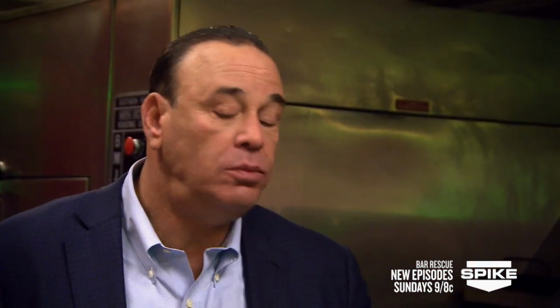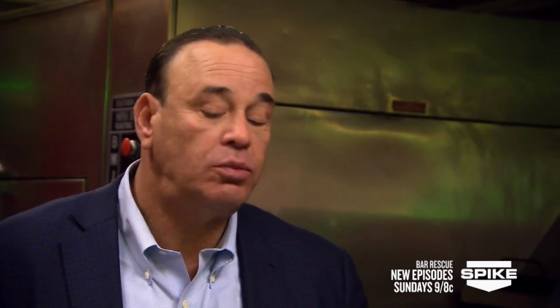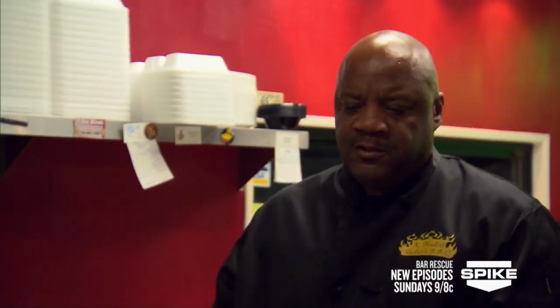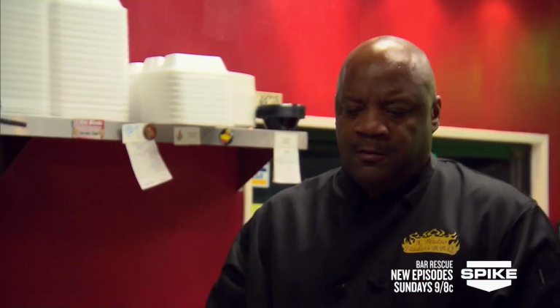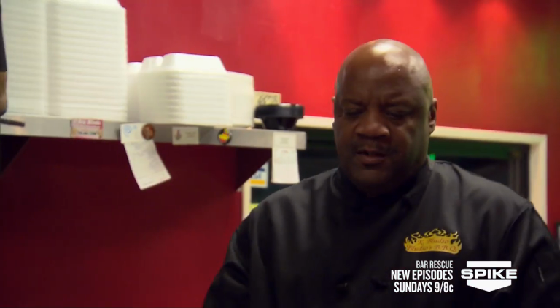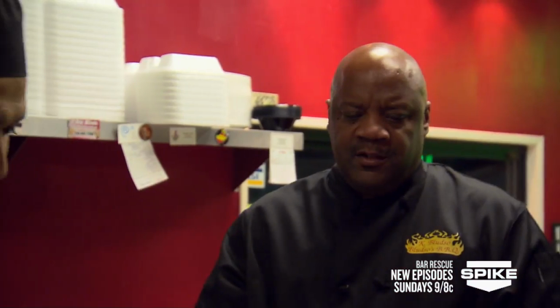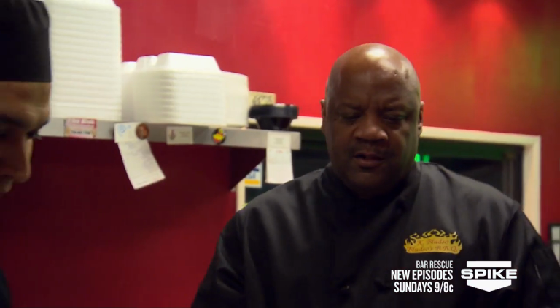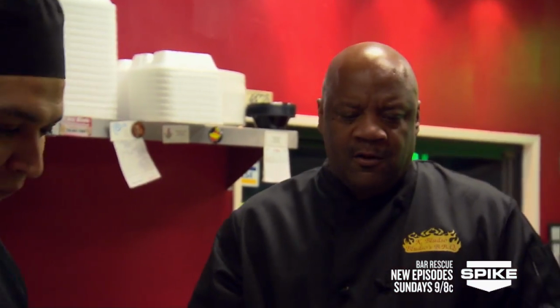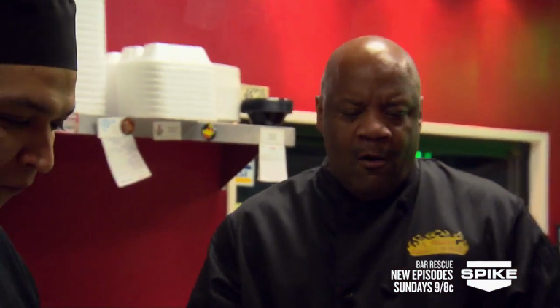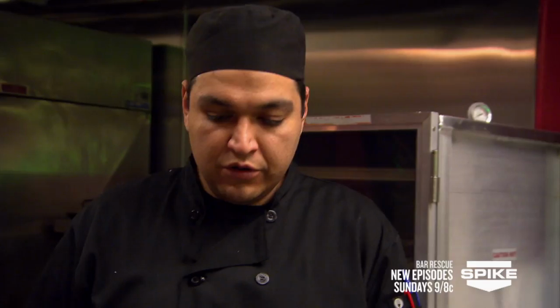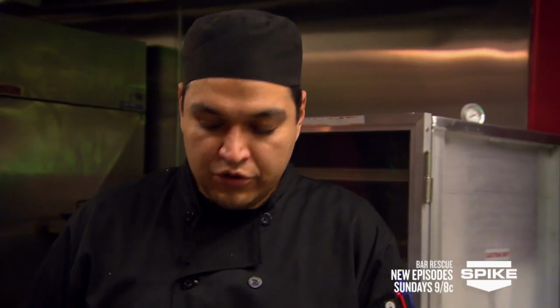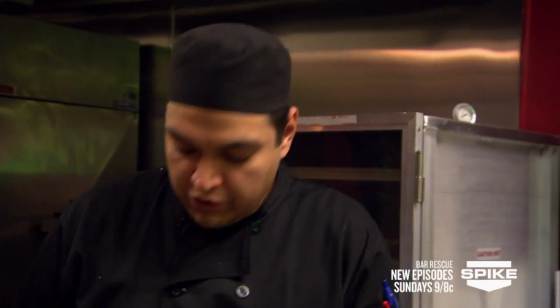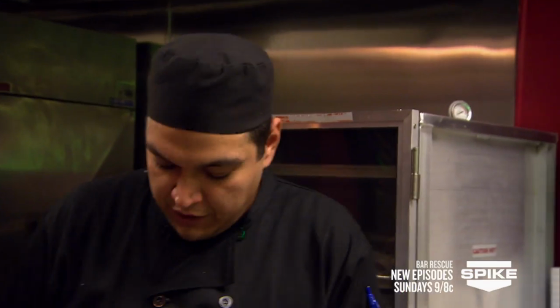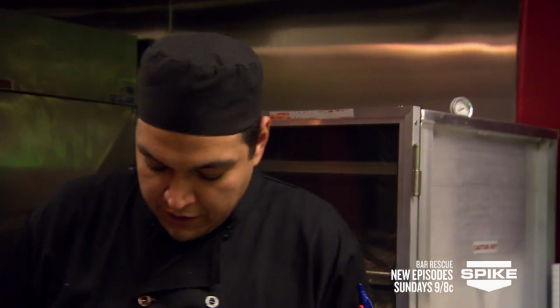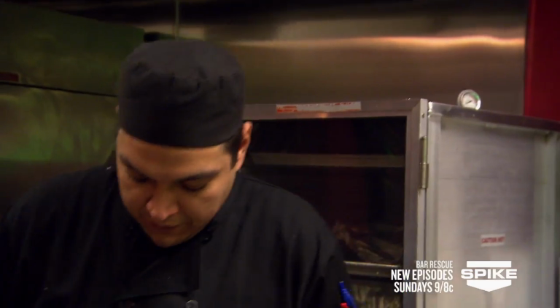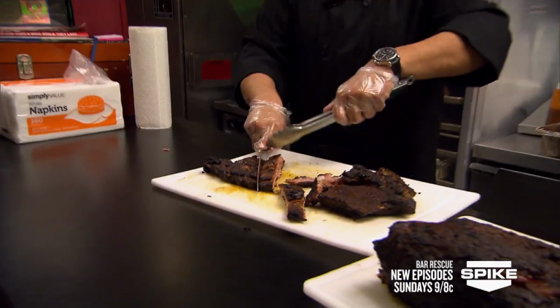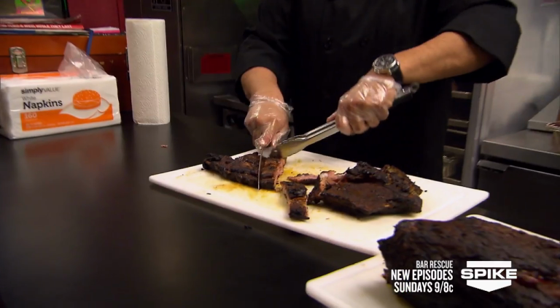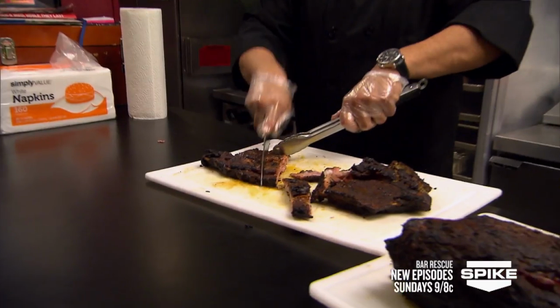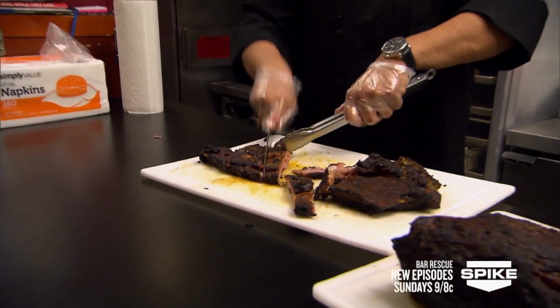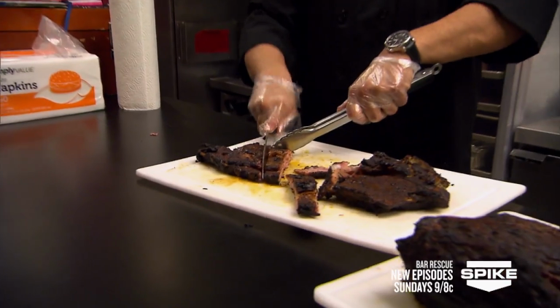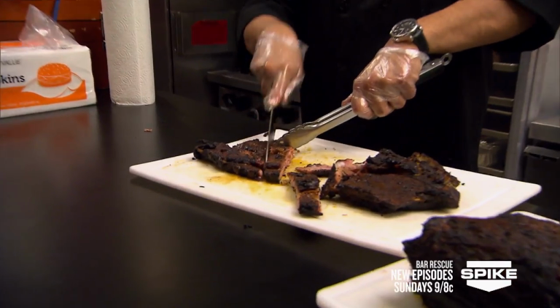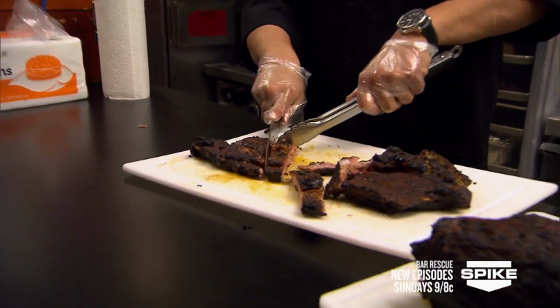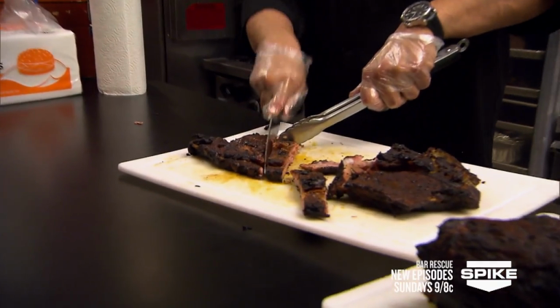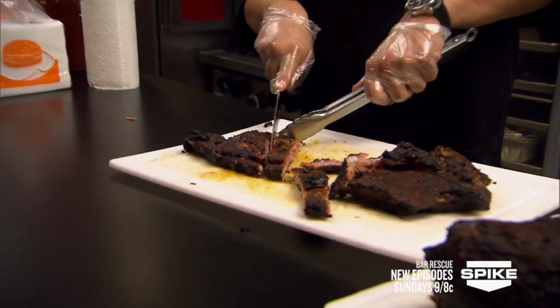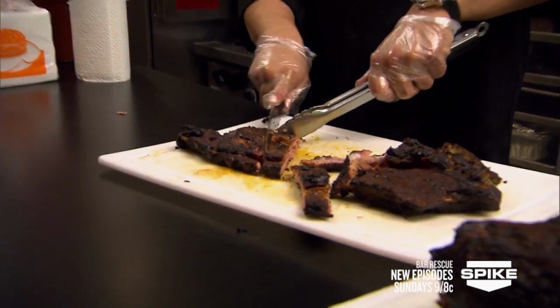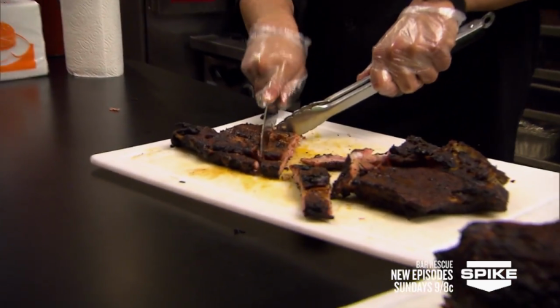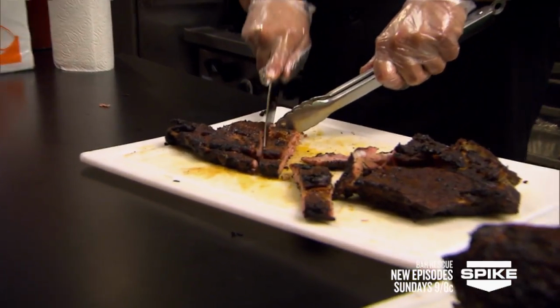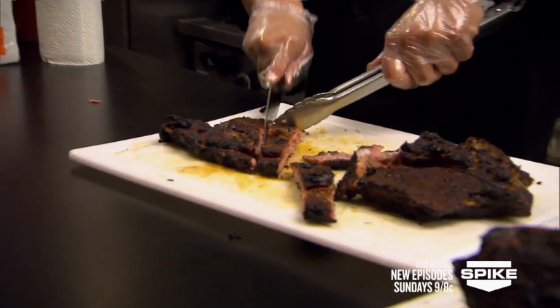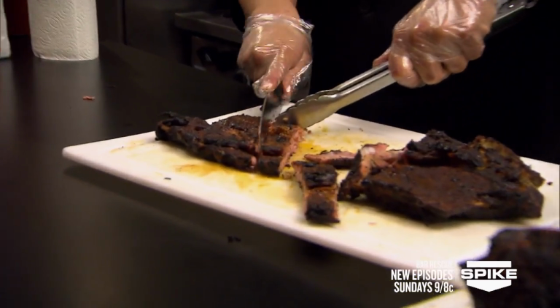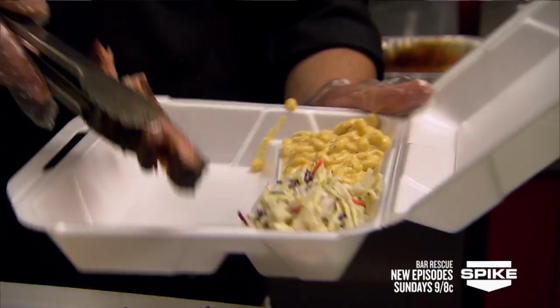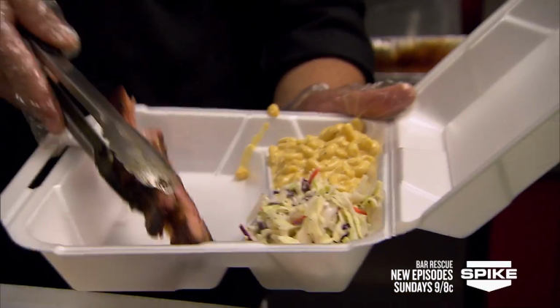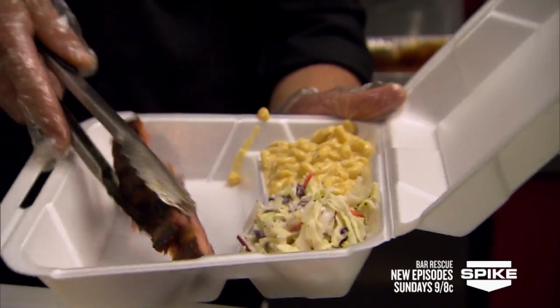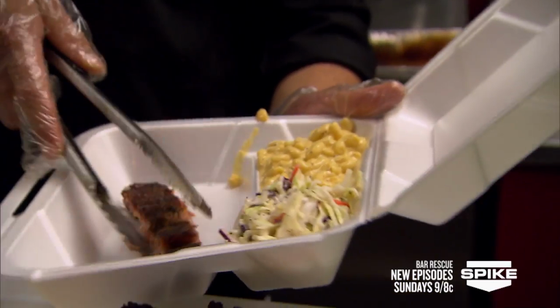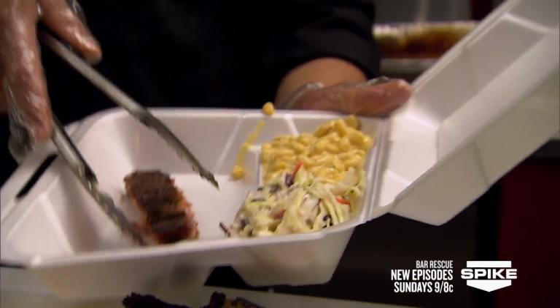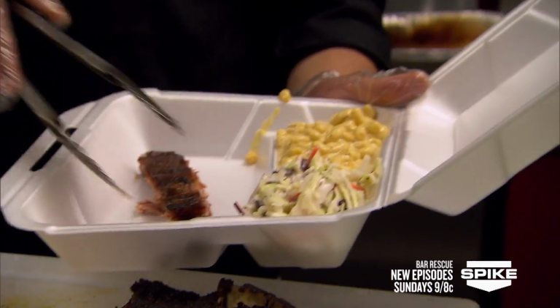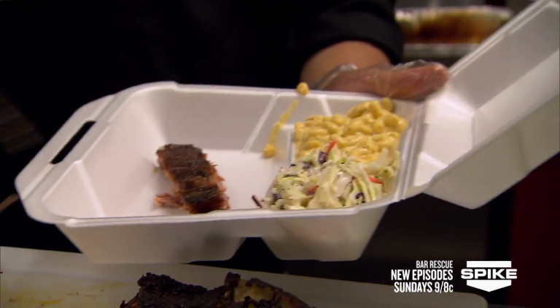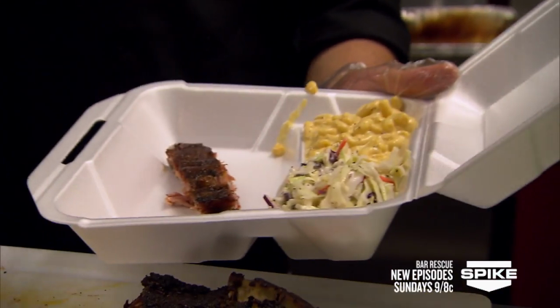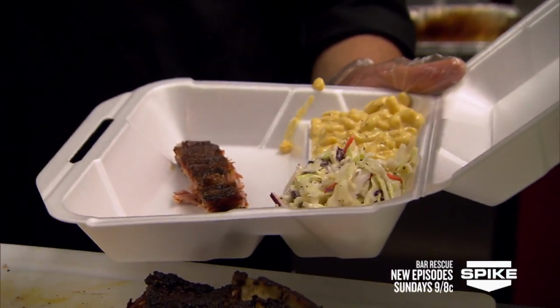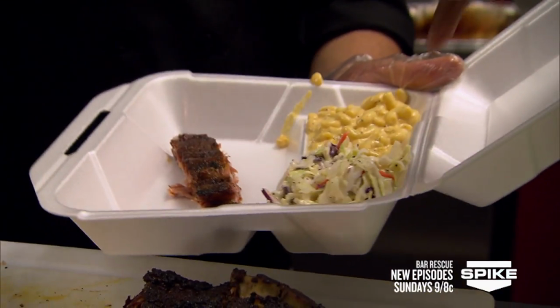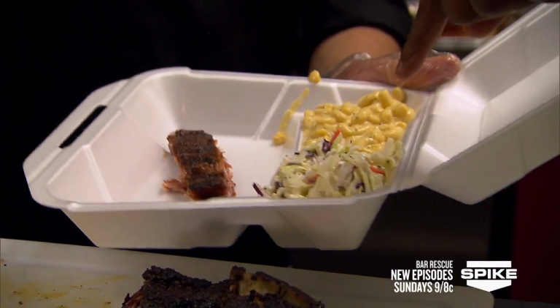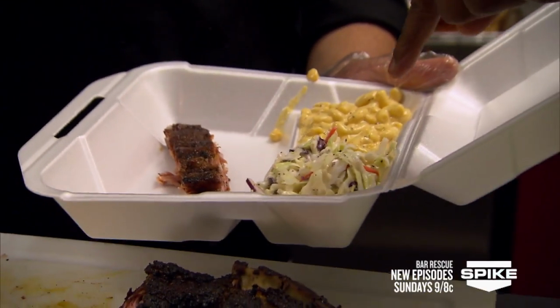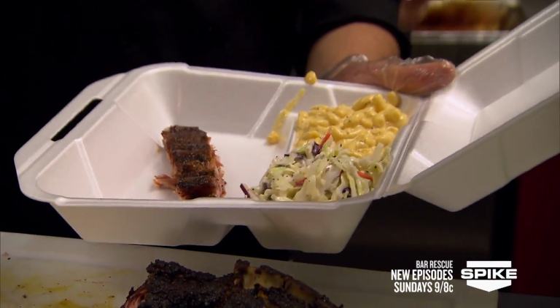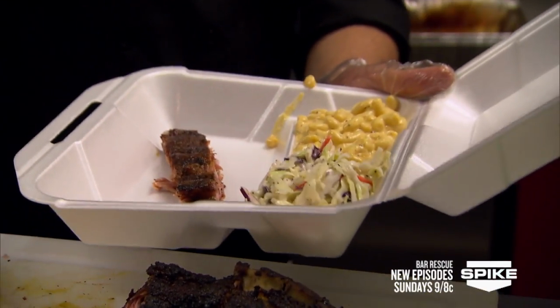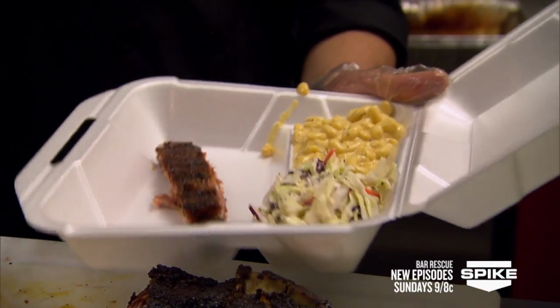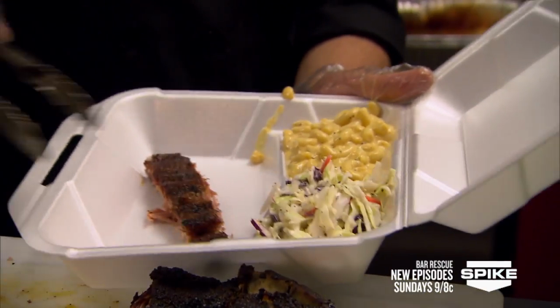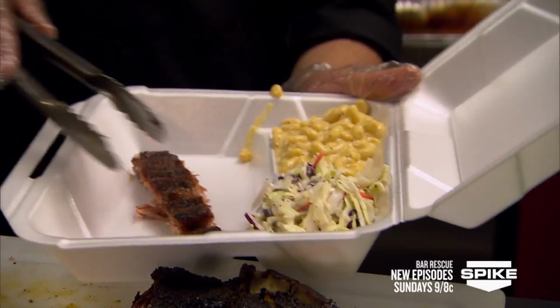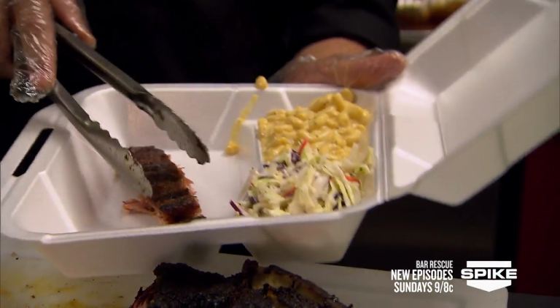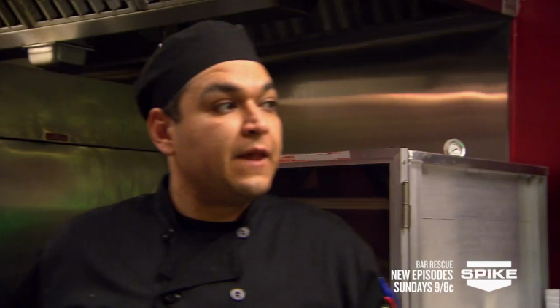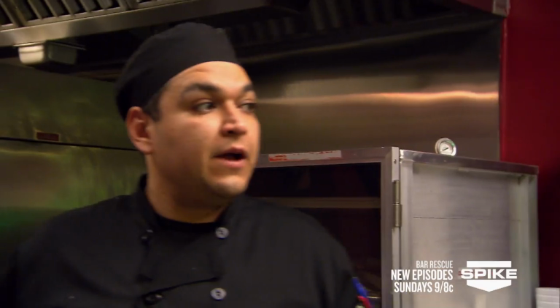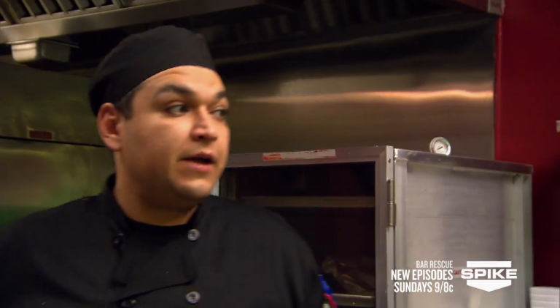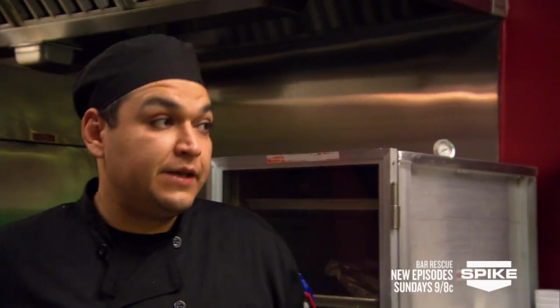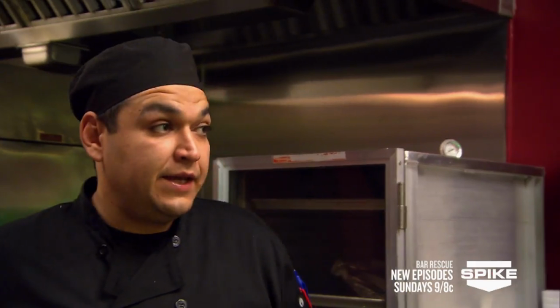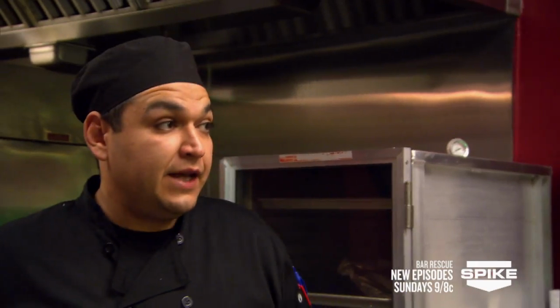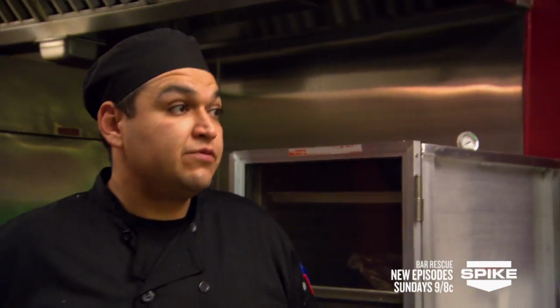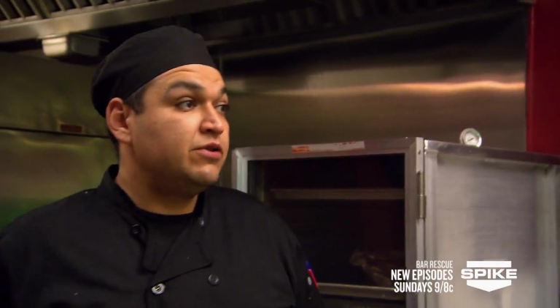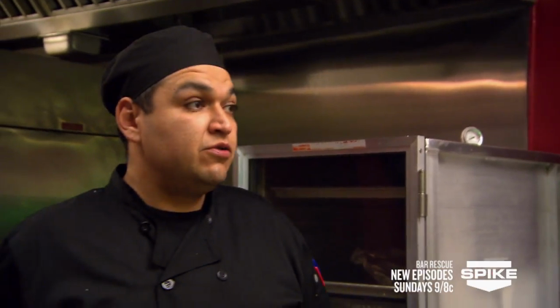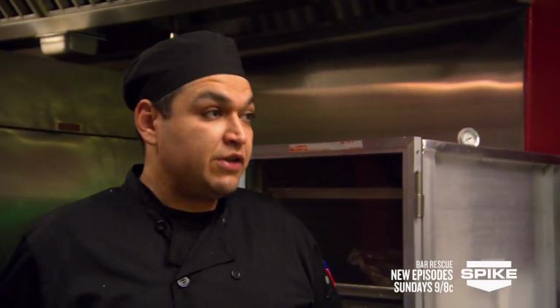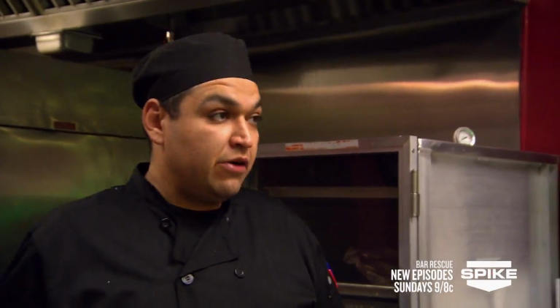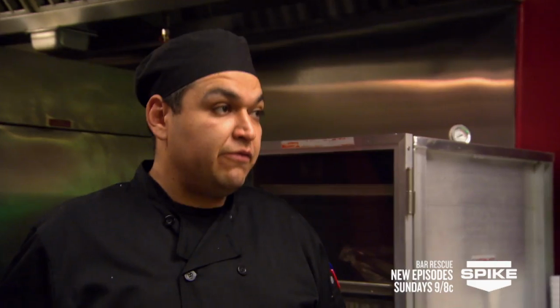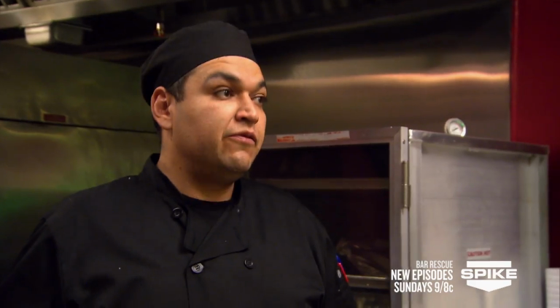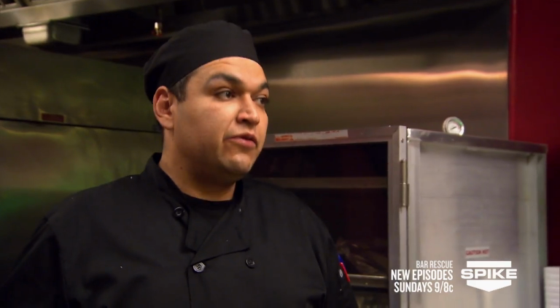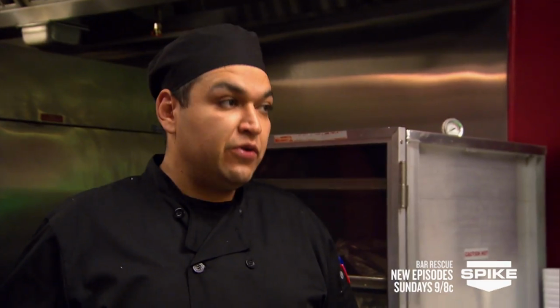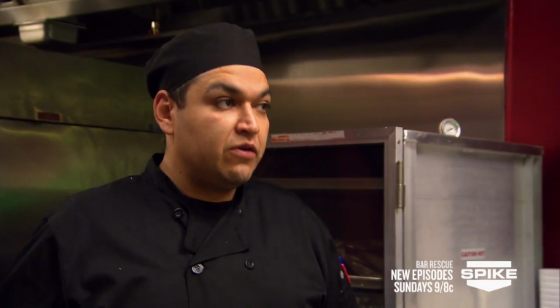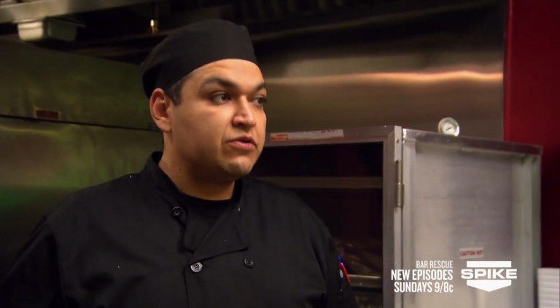Show me a dinner. Sure thing. Do you do styrofoam for here too, or just to go? Yes, we do styrofoam for here also.